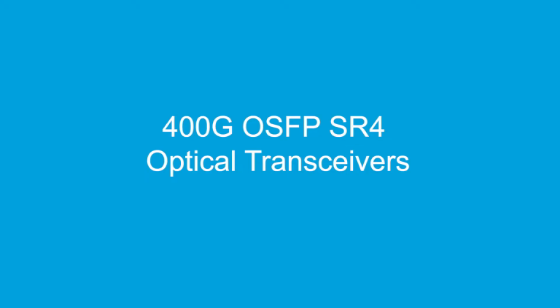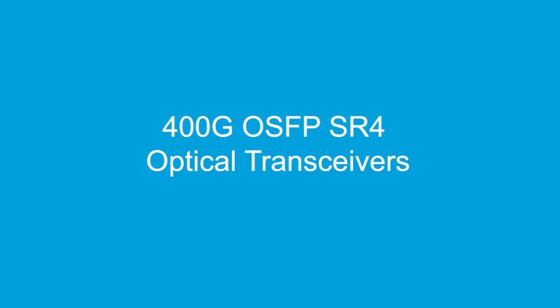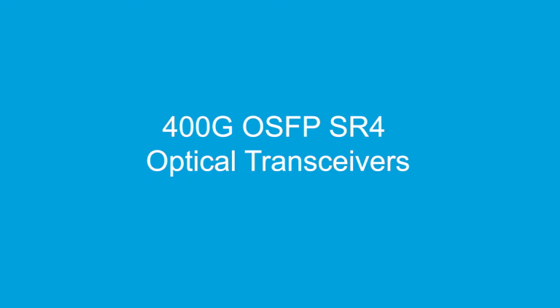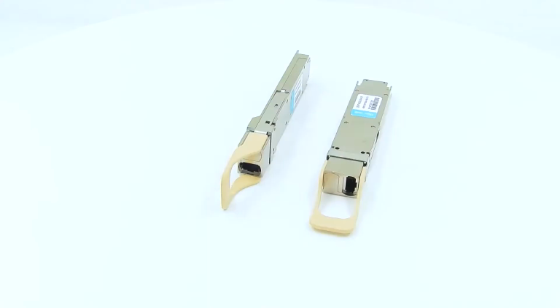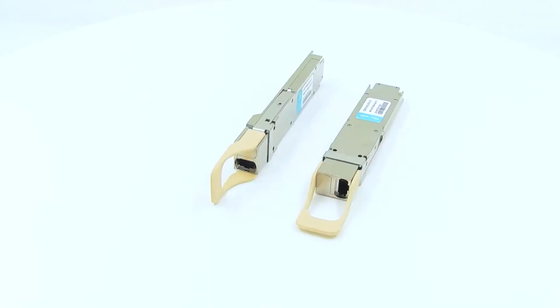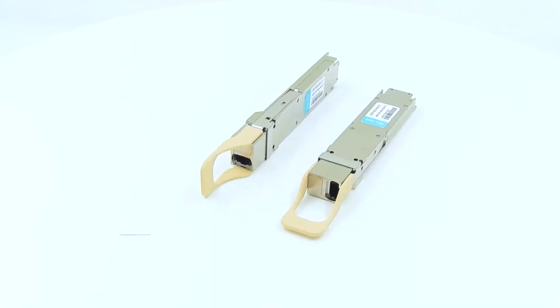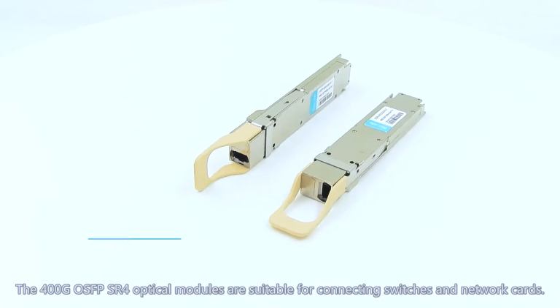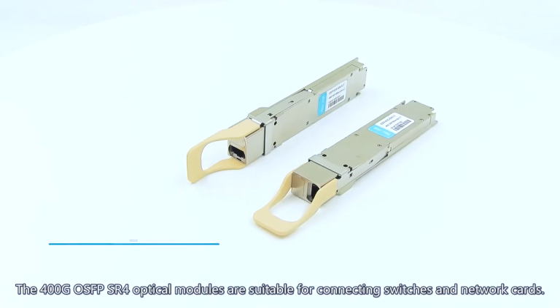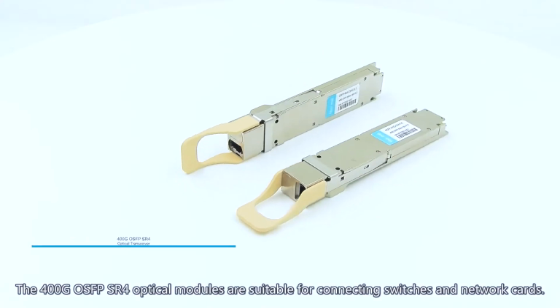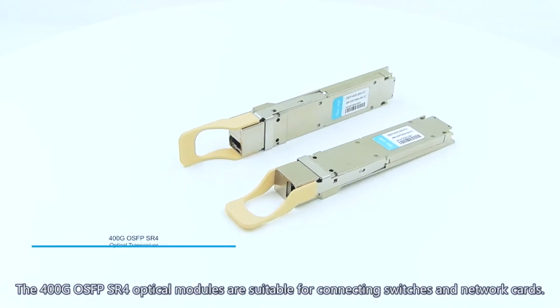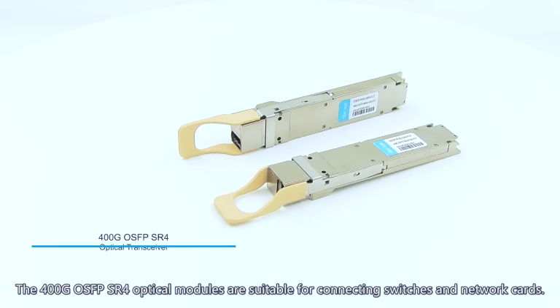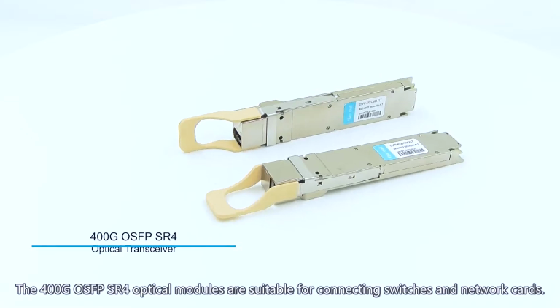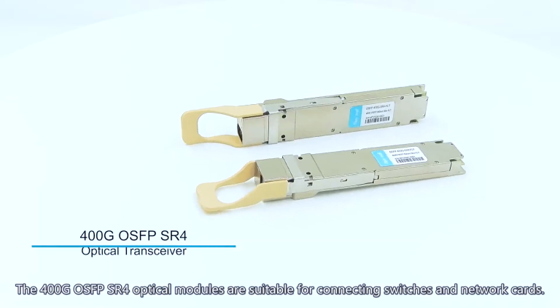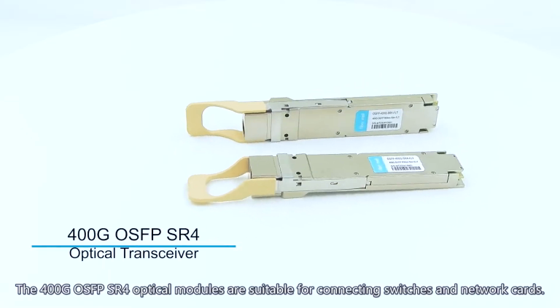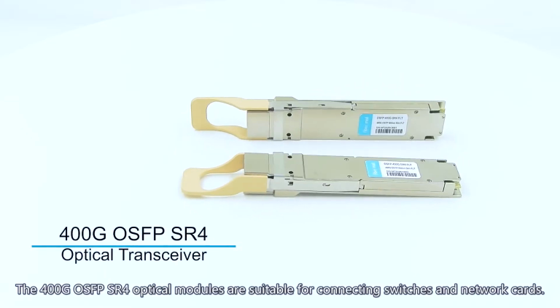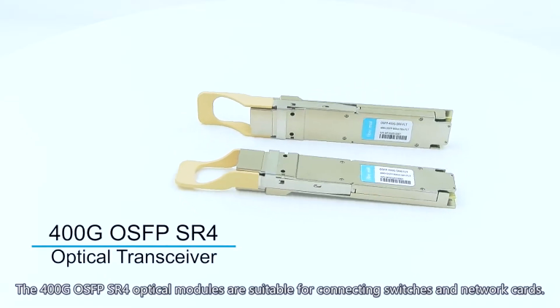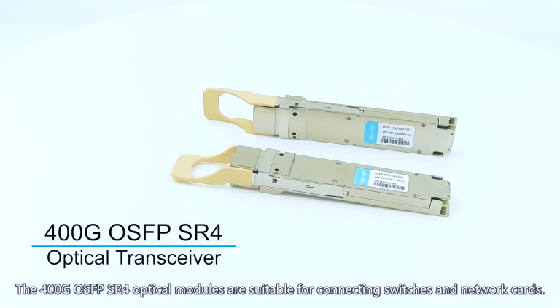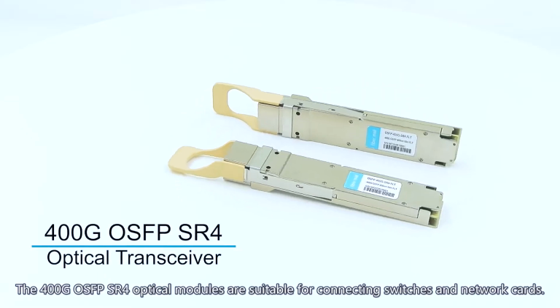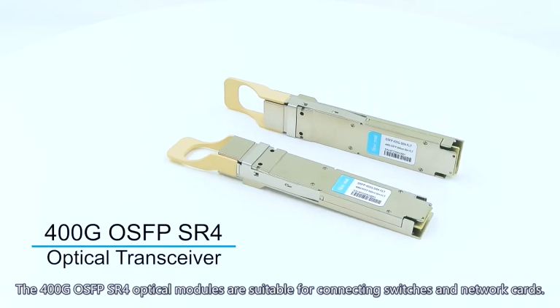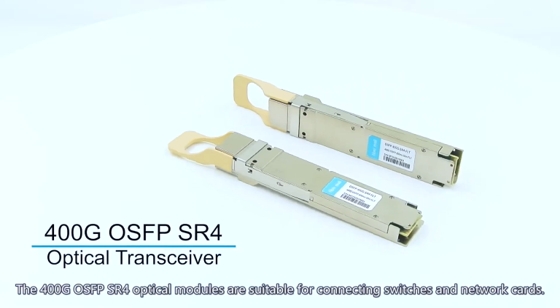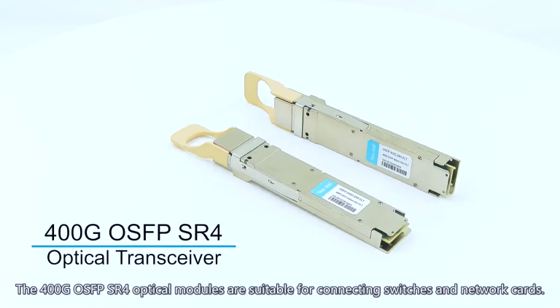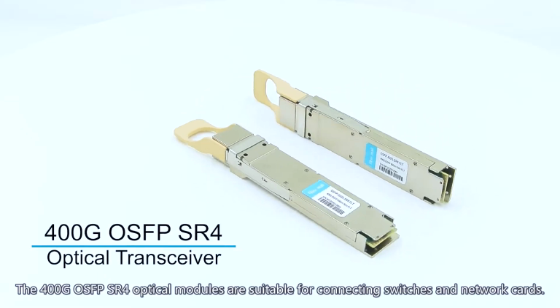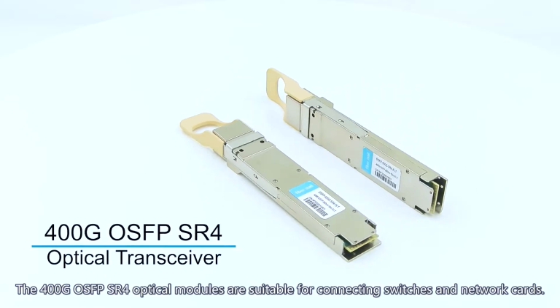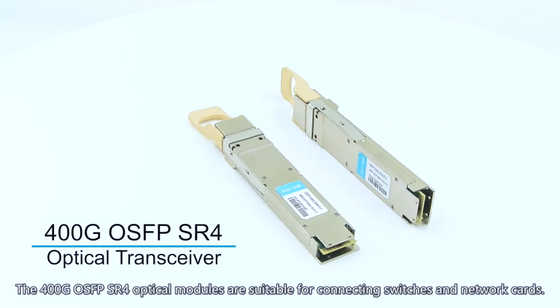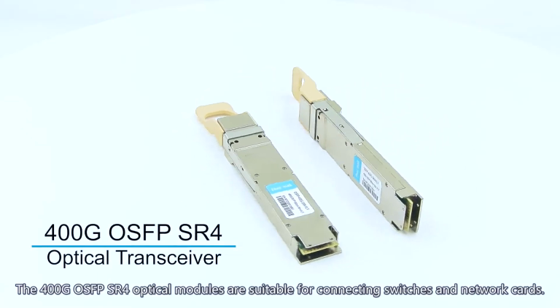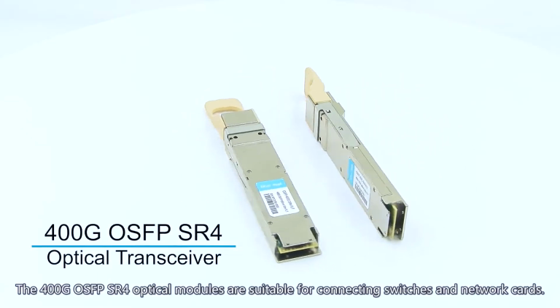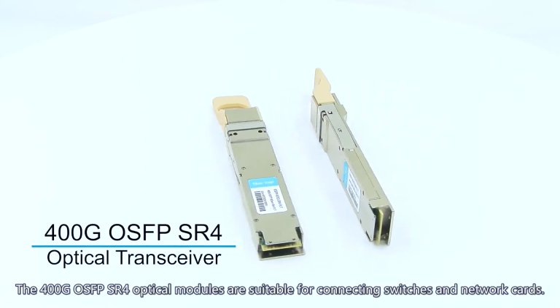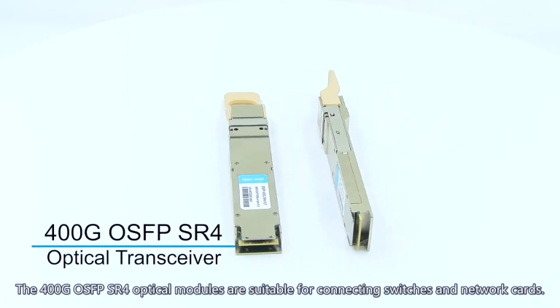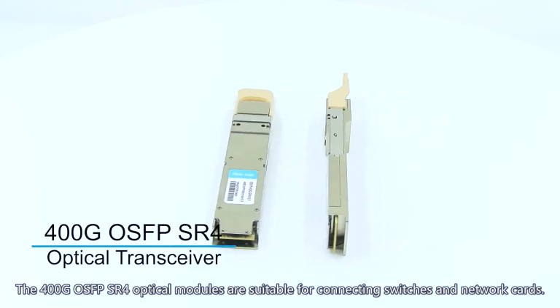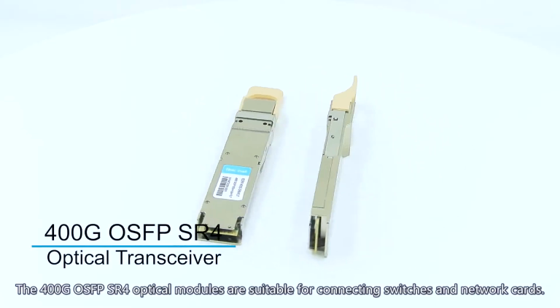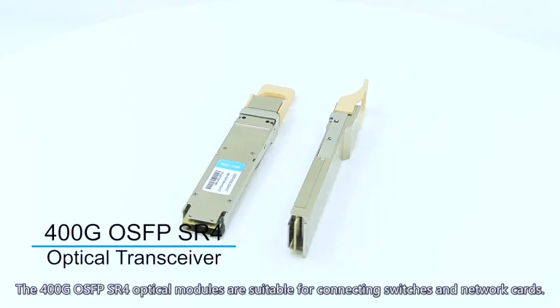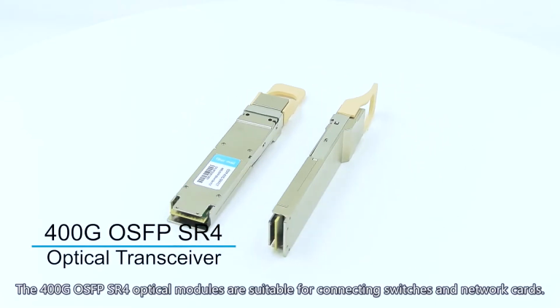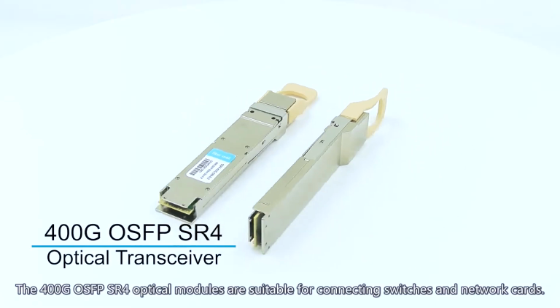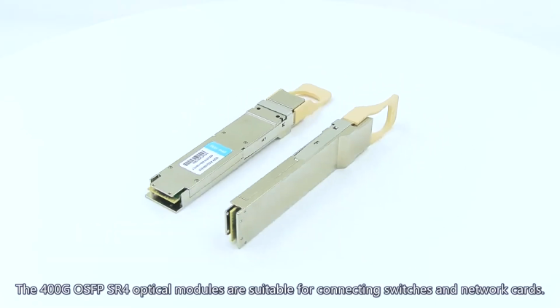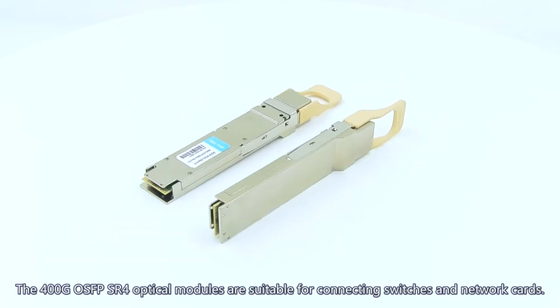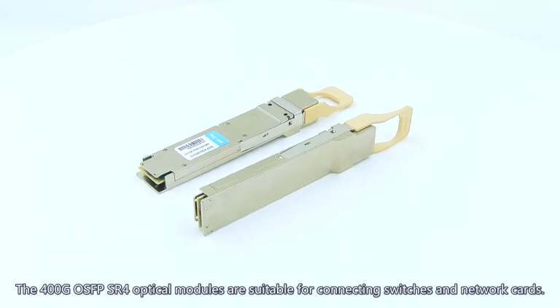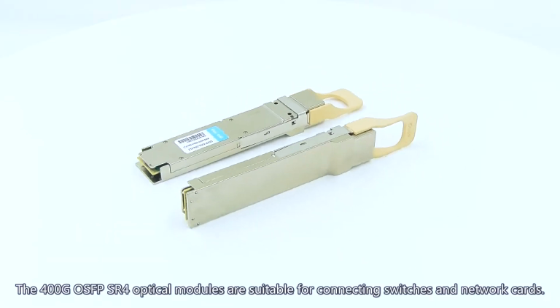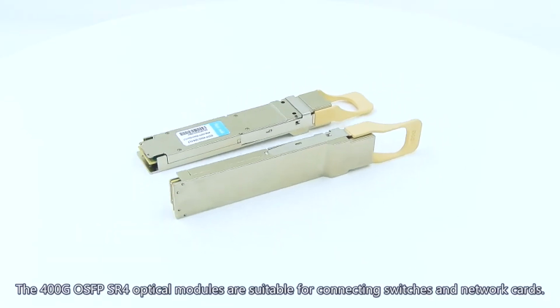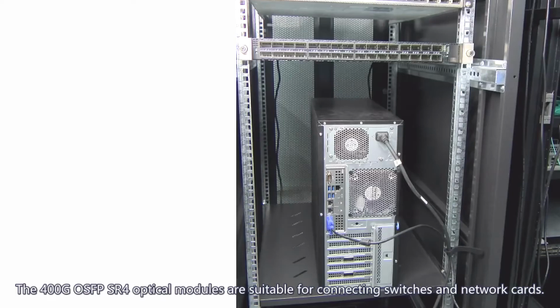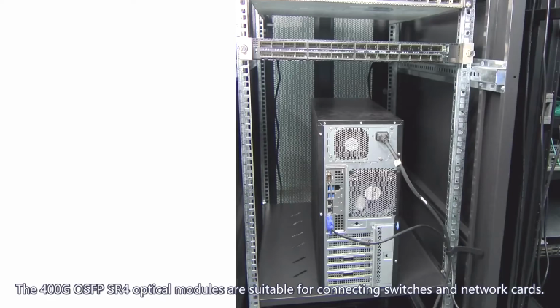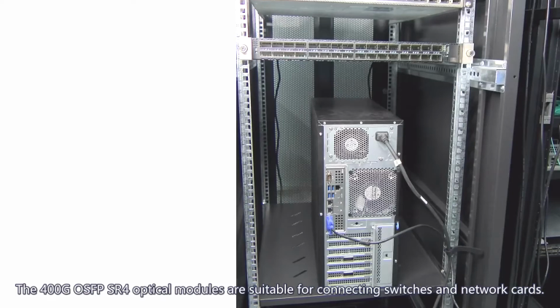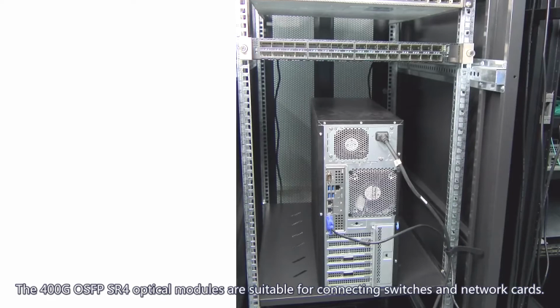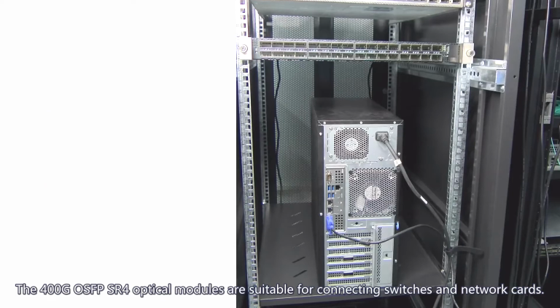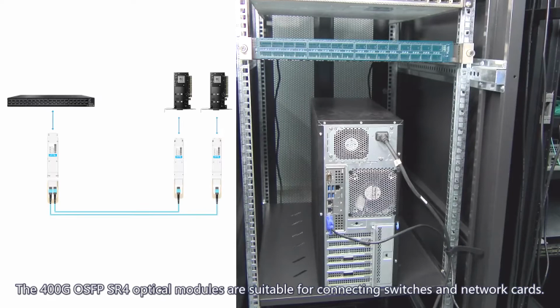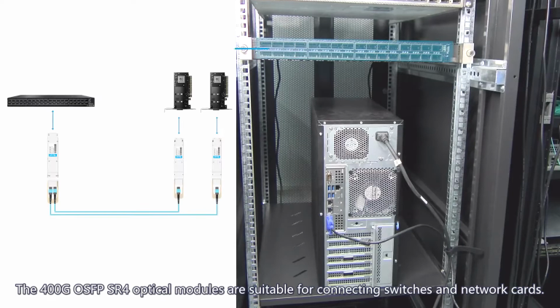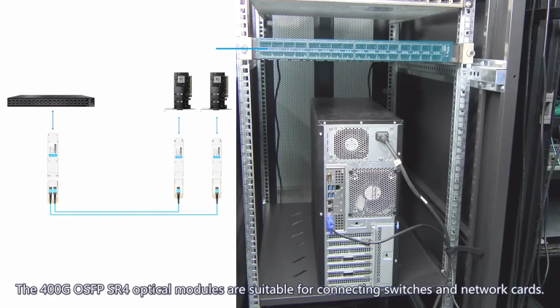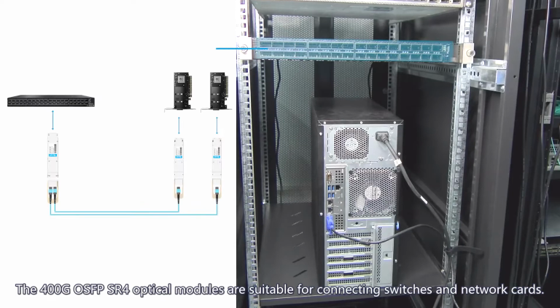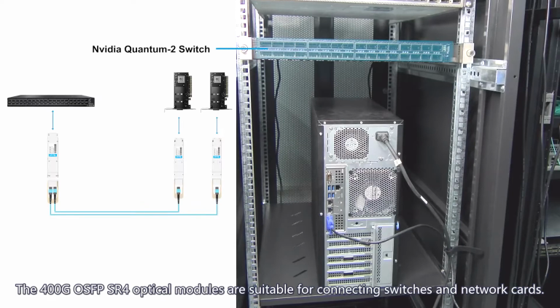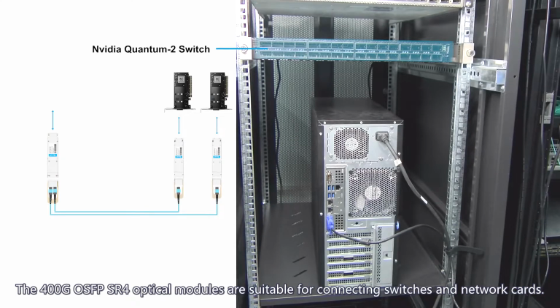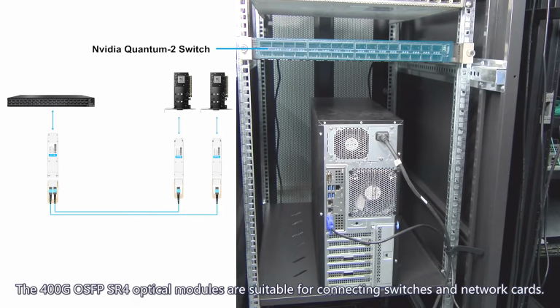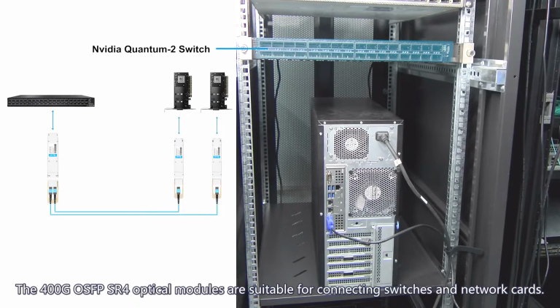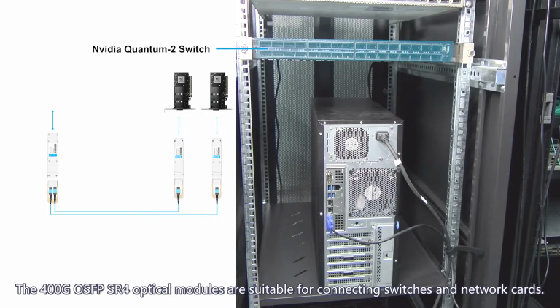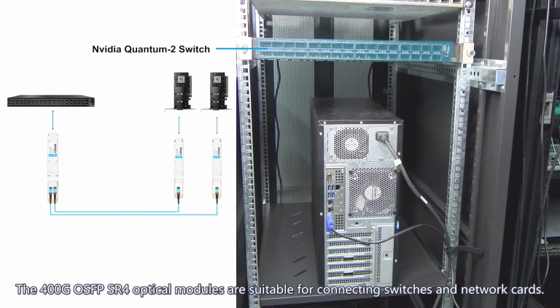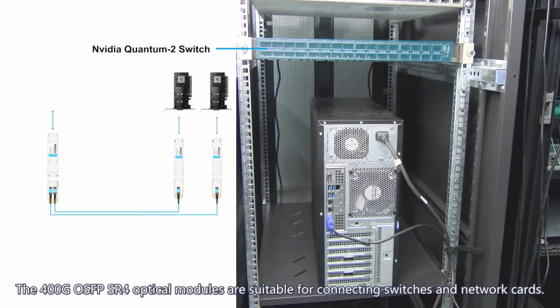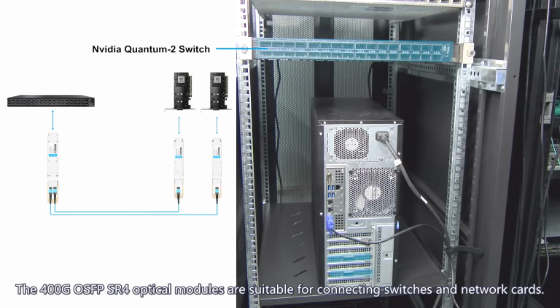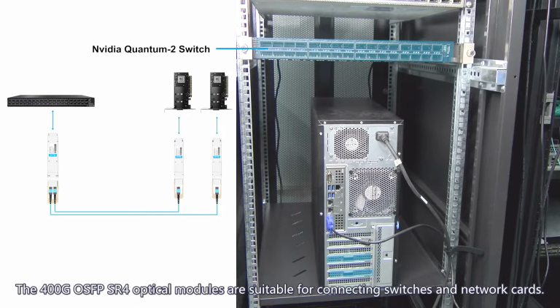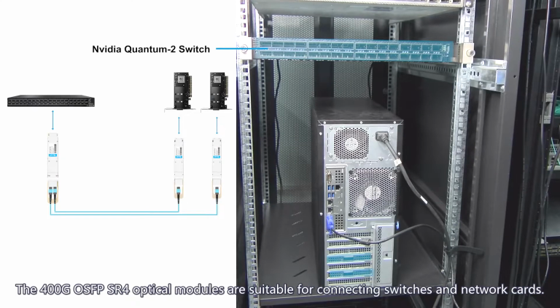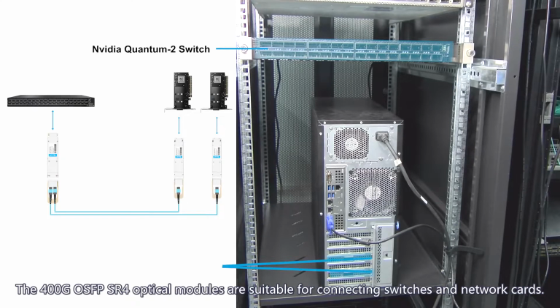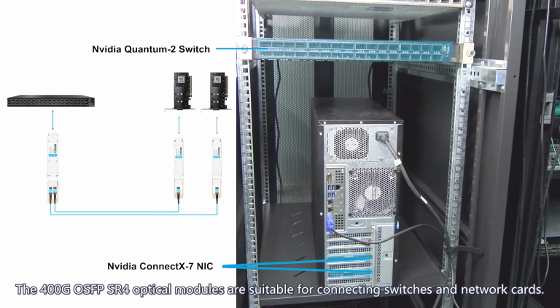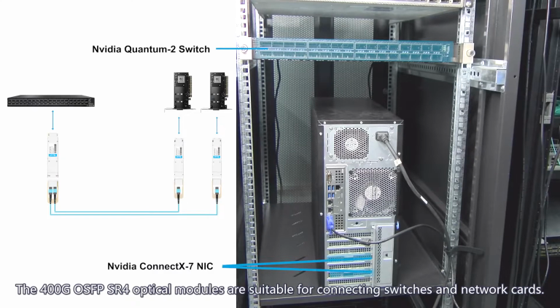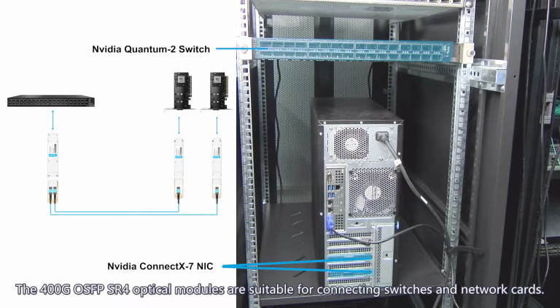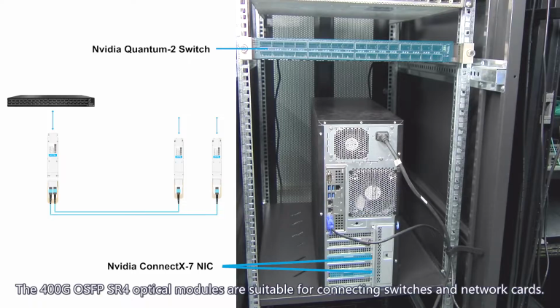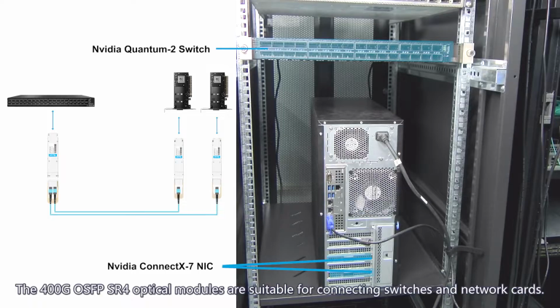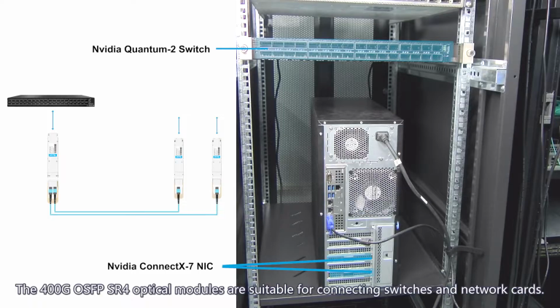The 400G OSFBDD SR-4 optical modules are suitable for connecting switches and network cards.